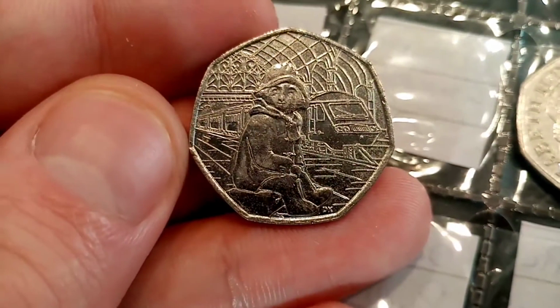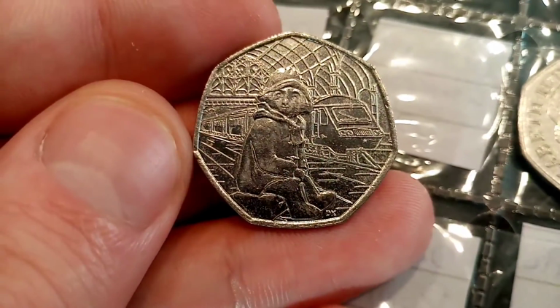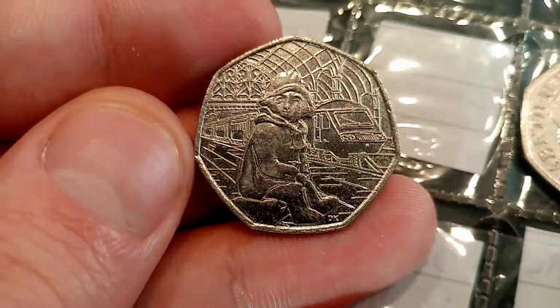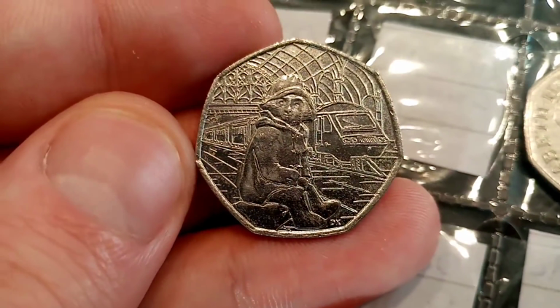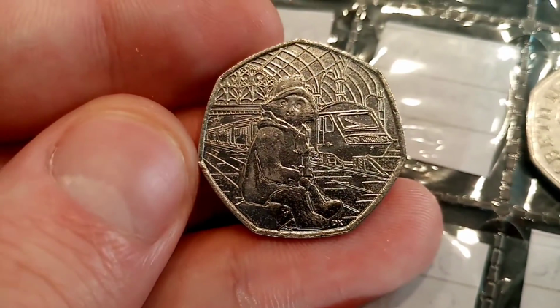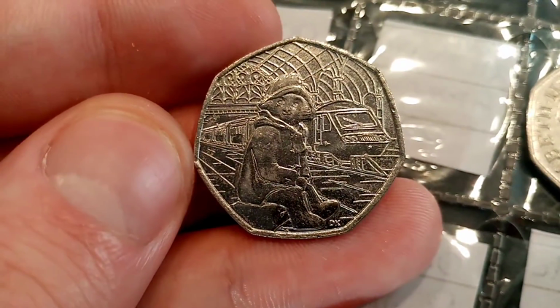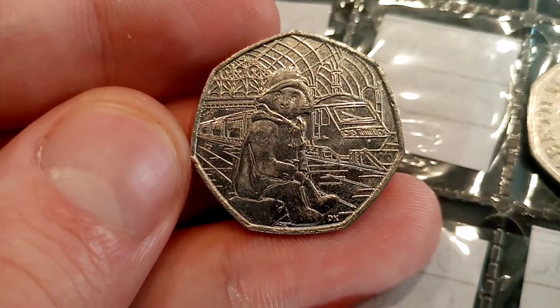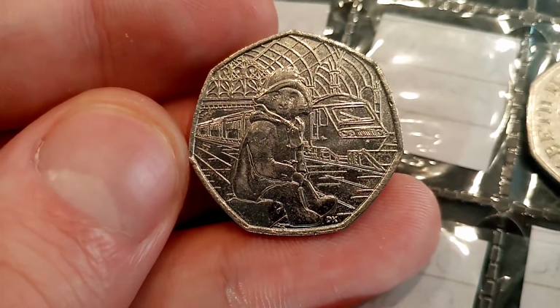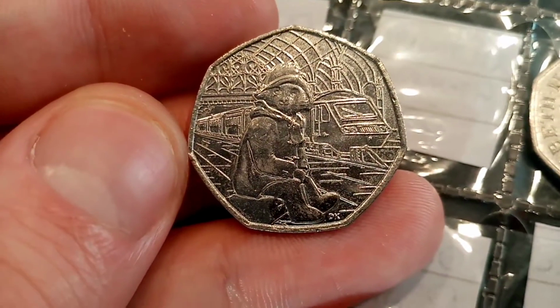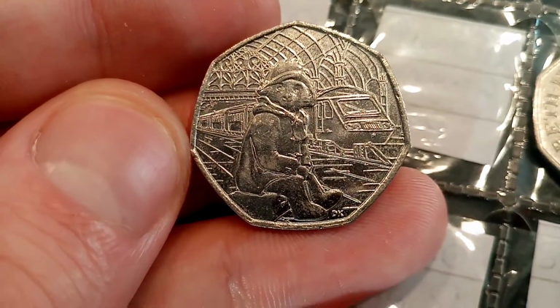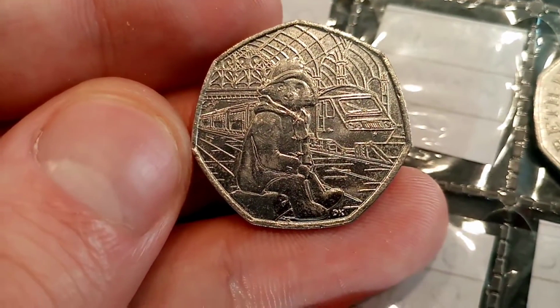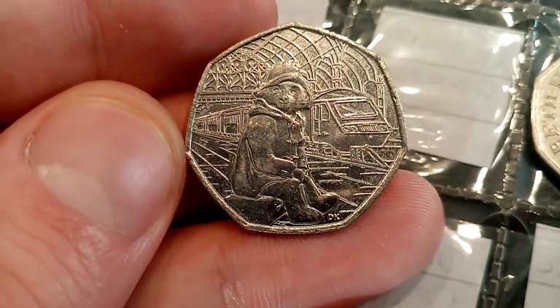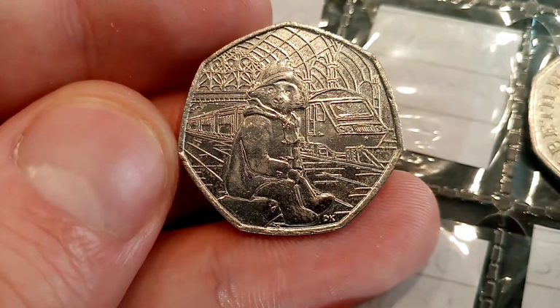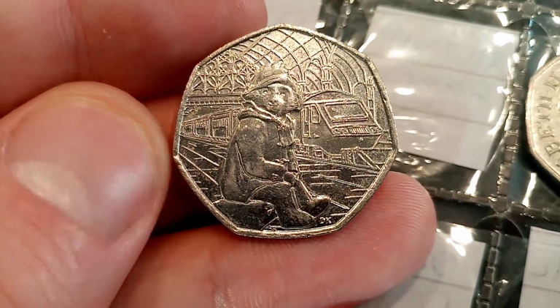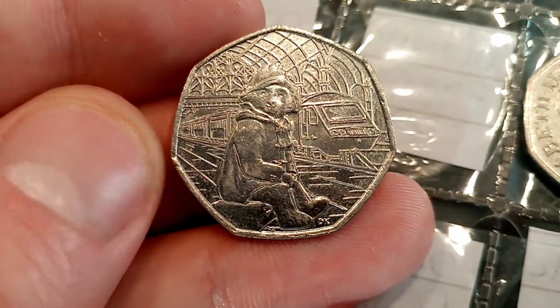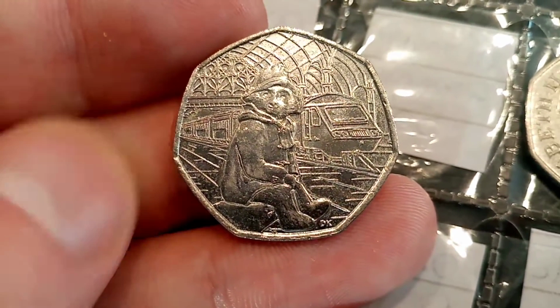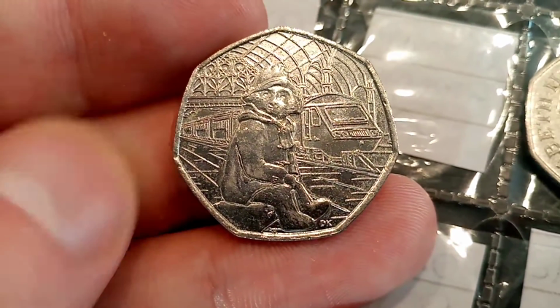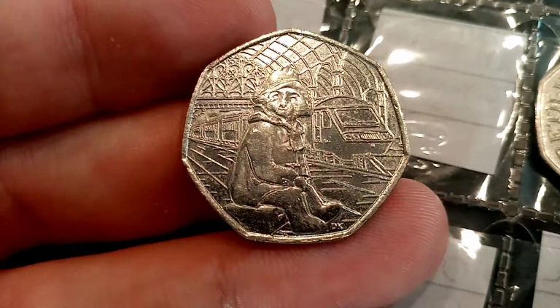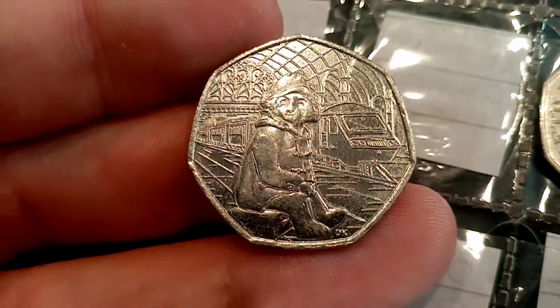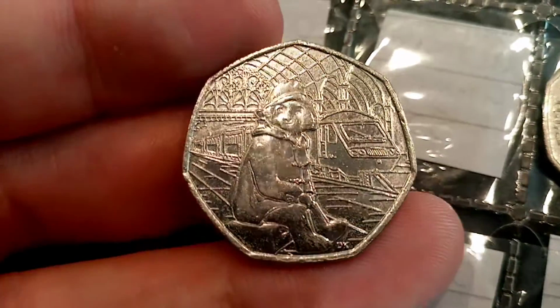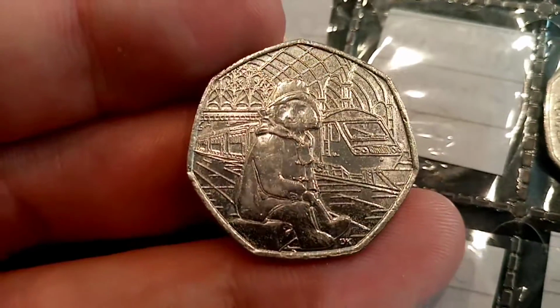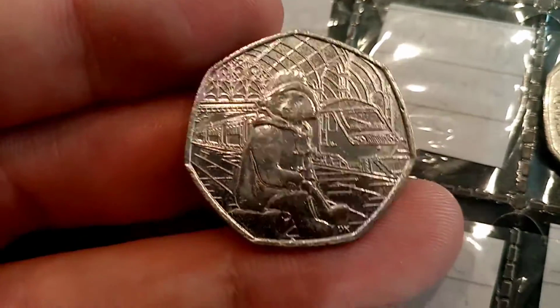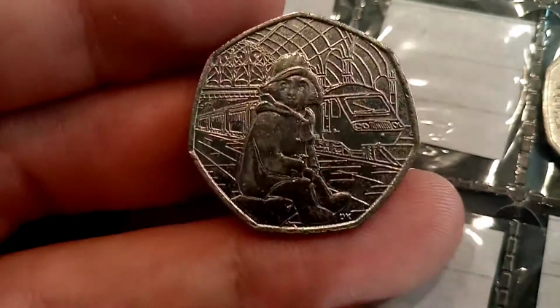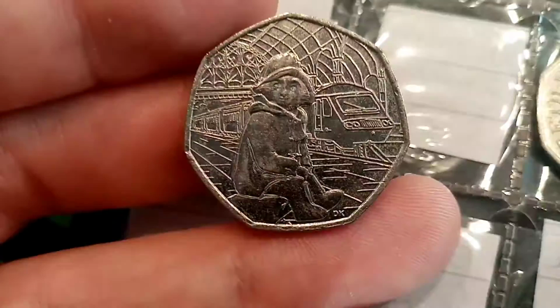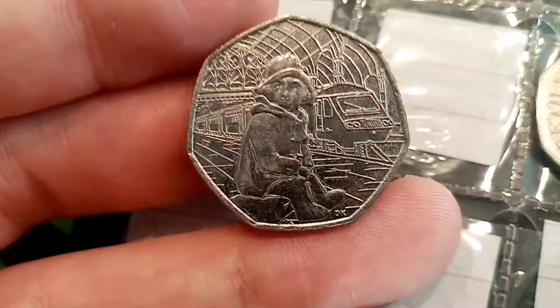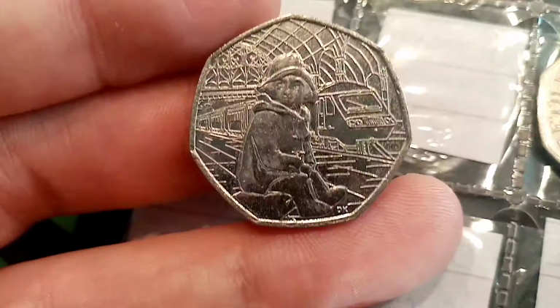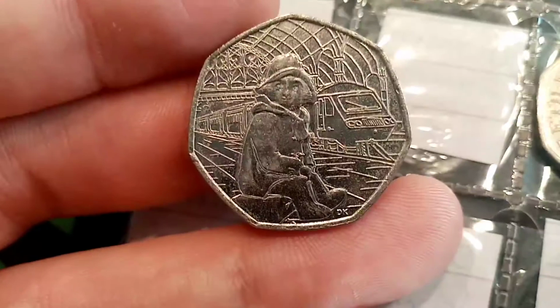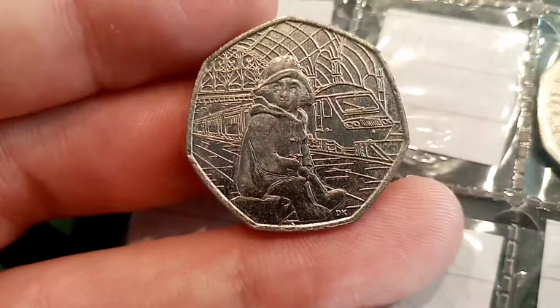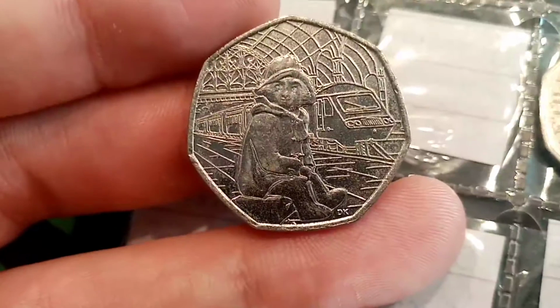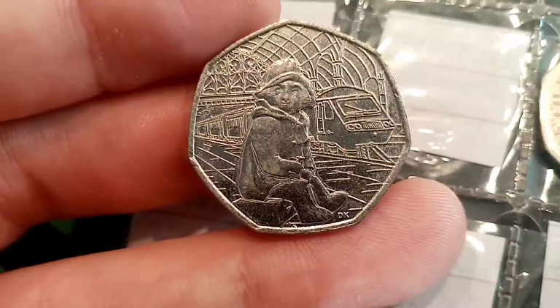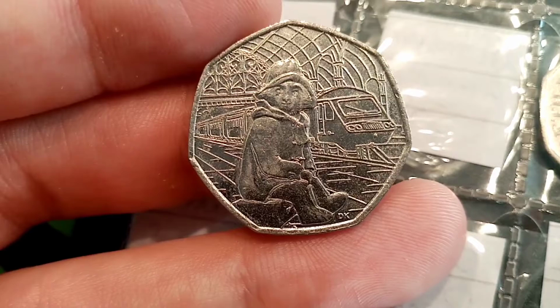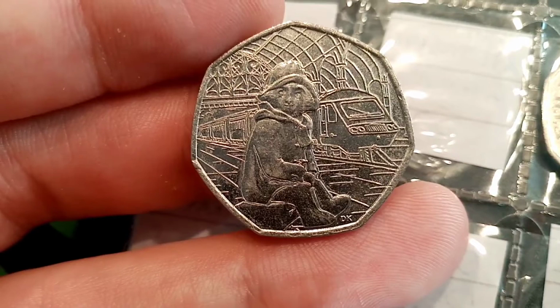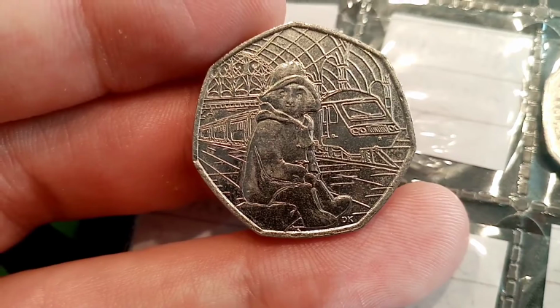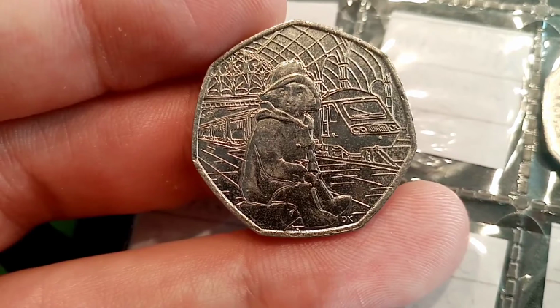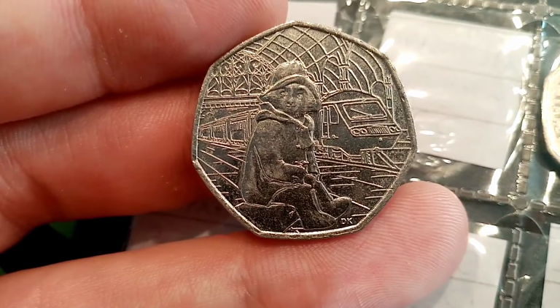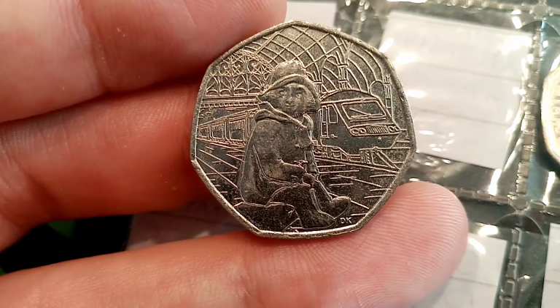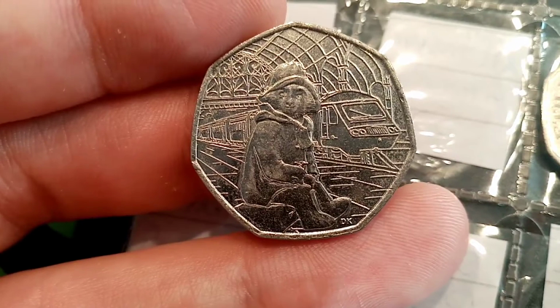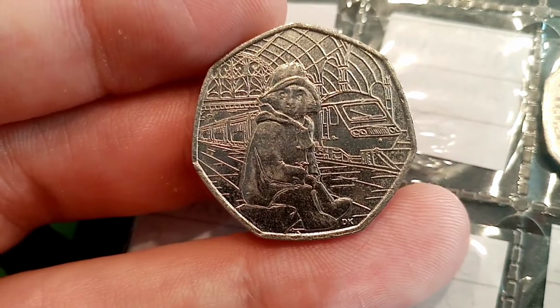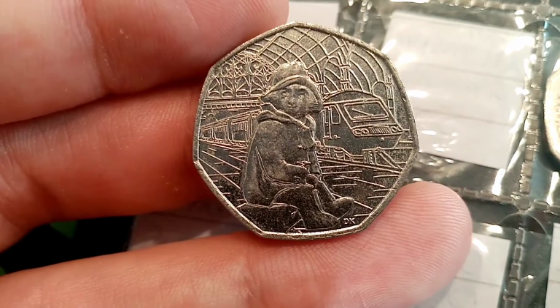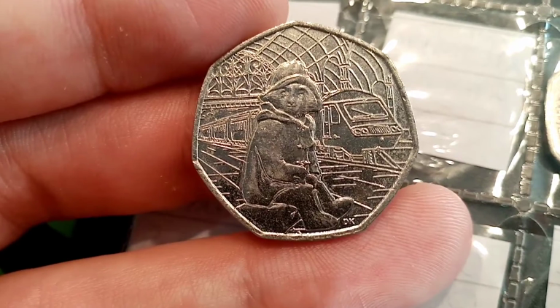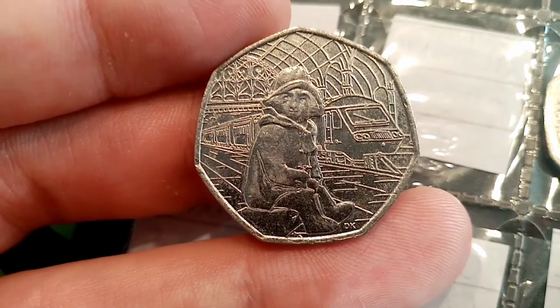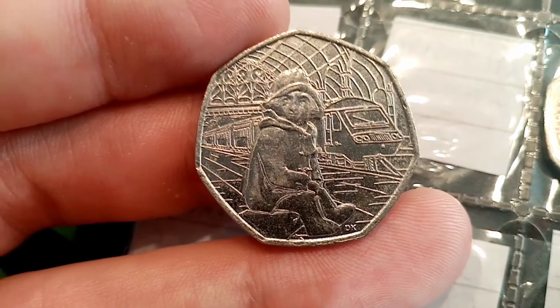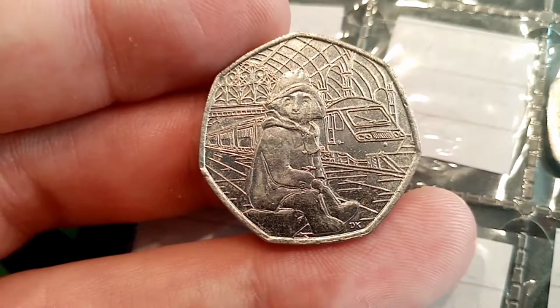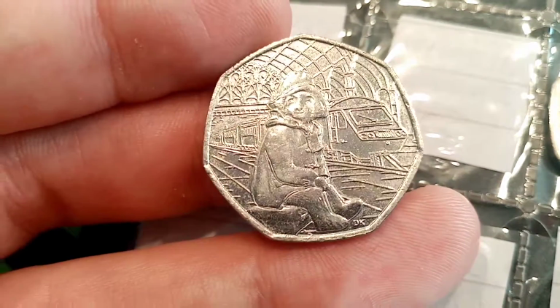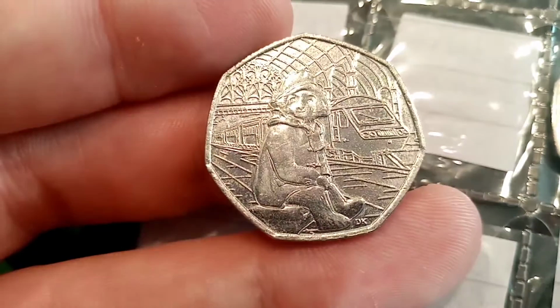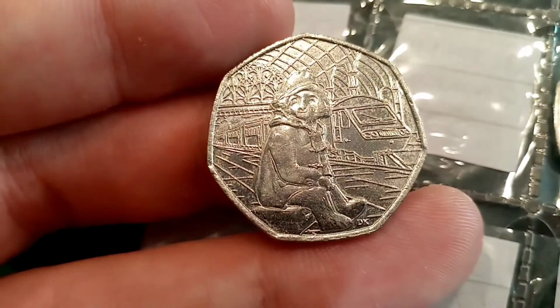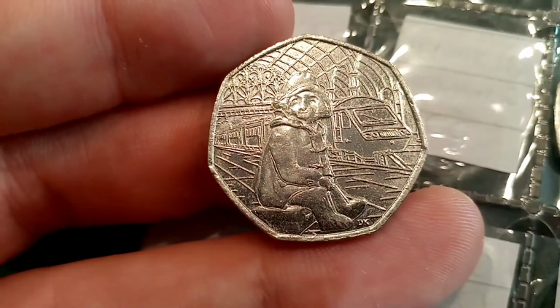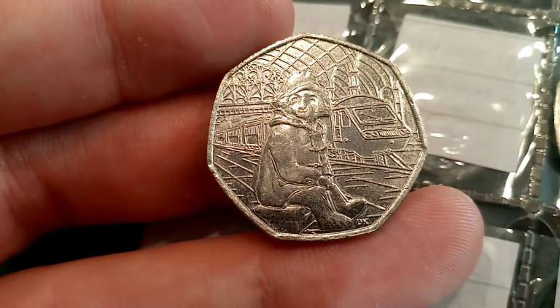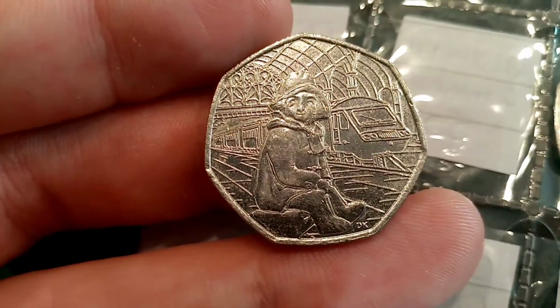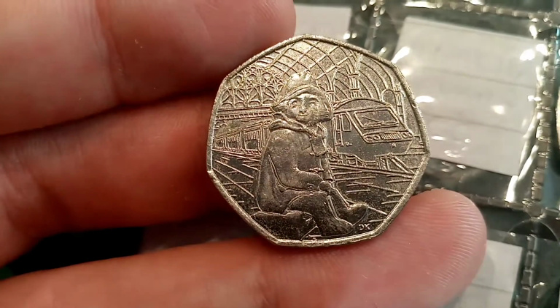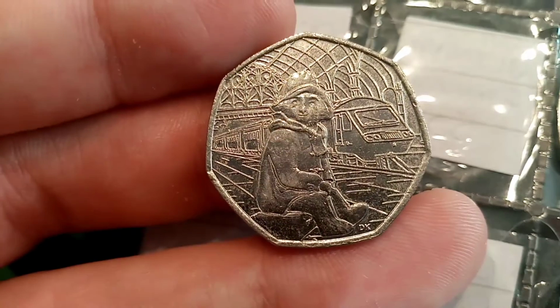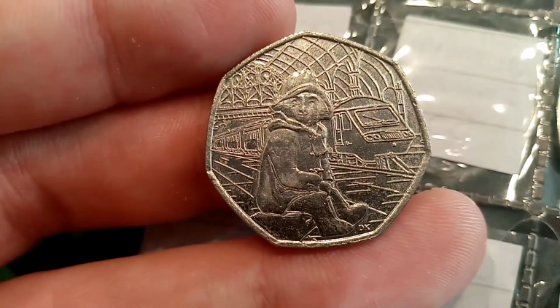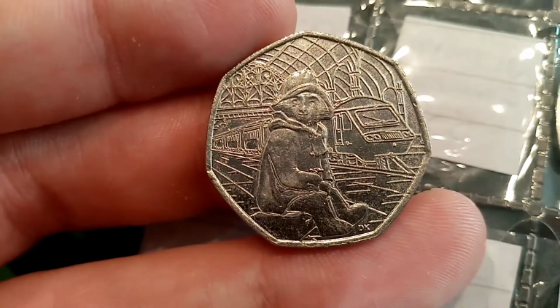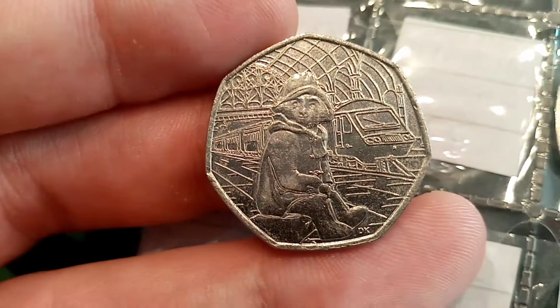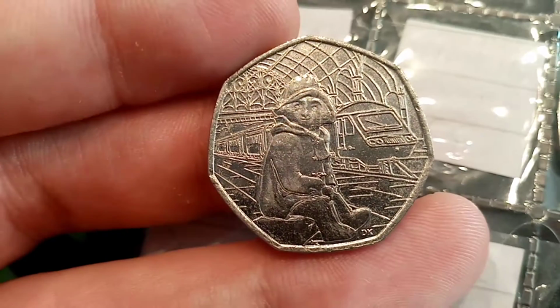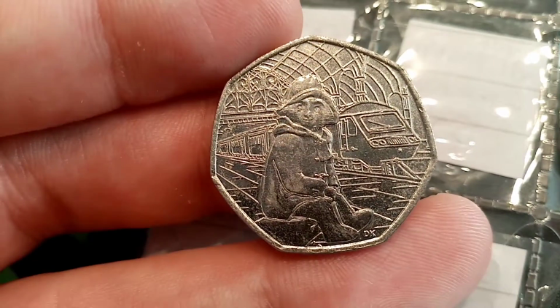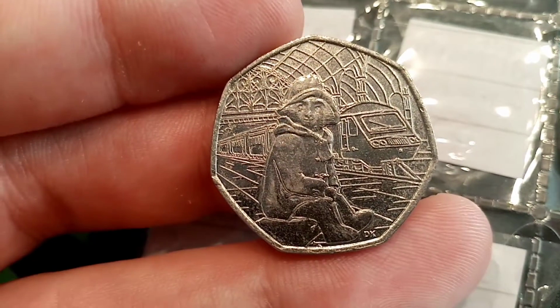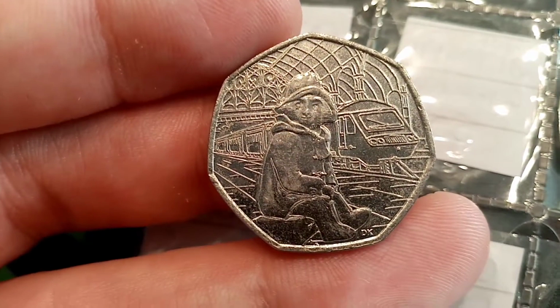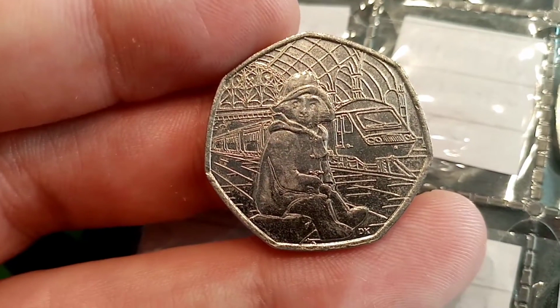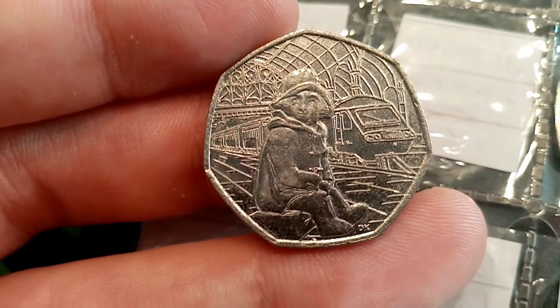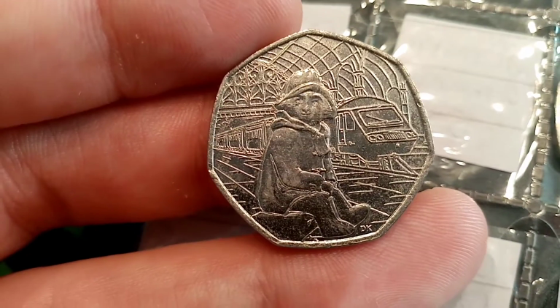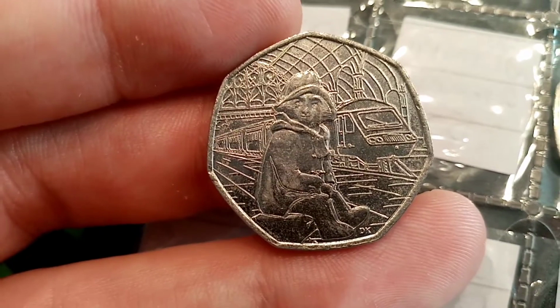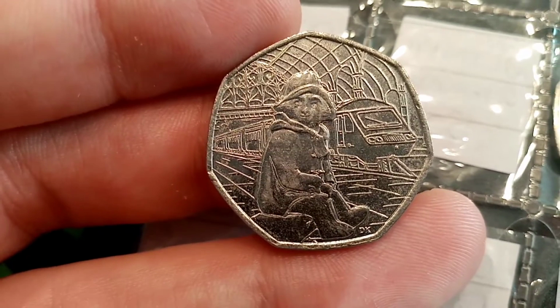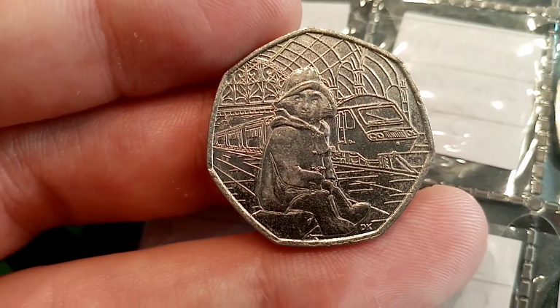Comment below if you've been lucky enough to find any commemoratives in your change today. And as always guys, thanks for watching.